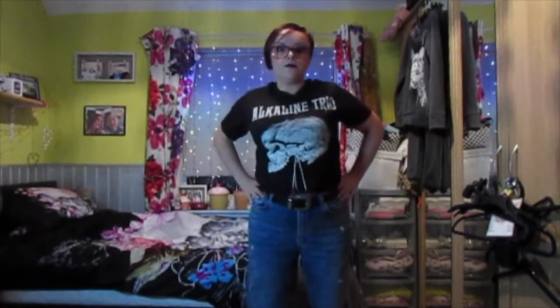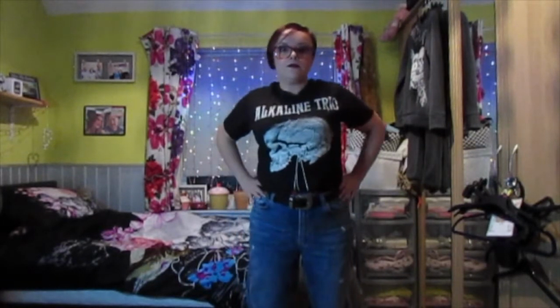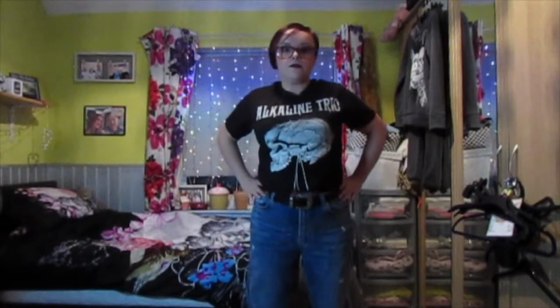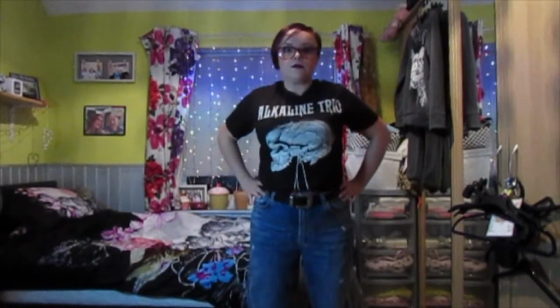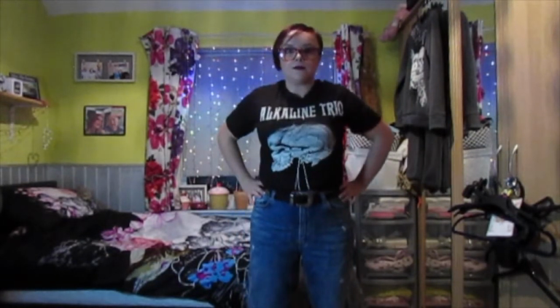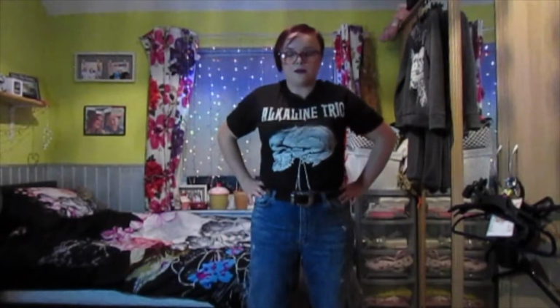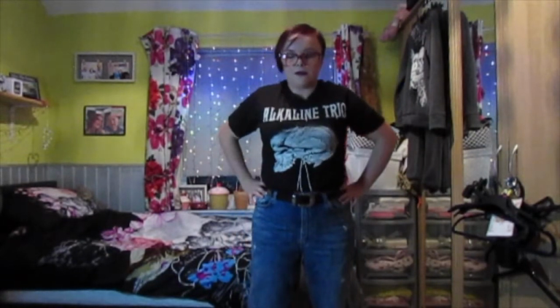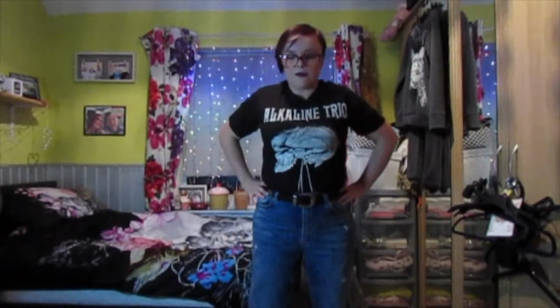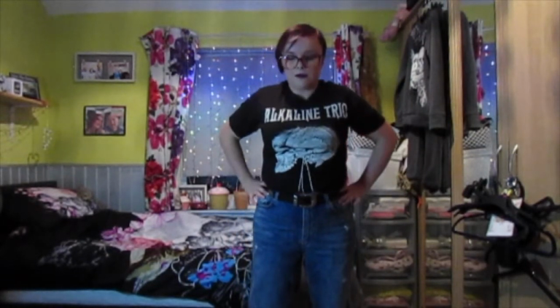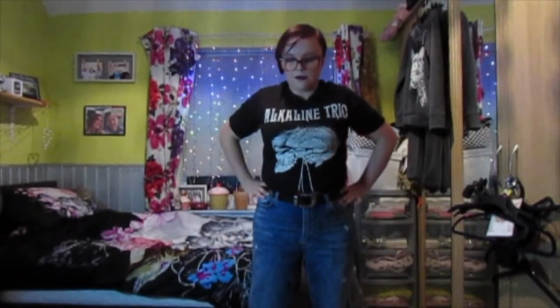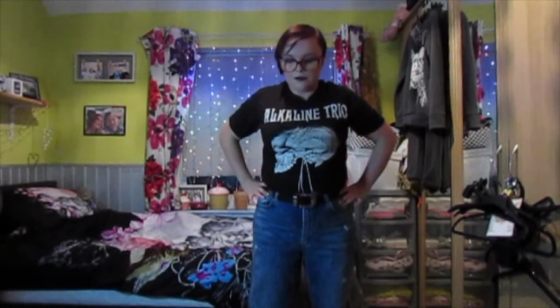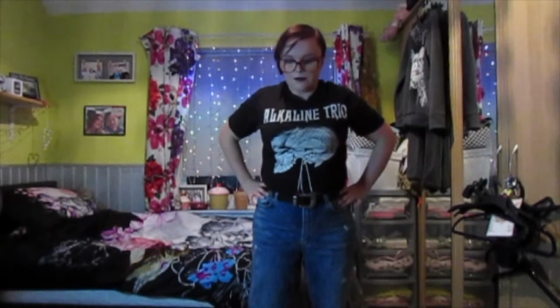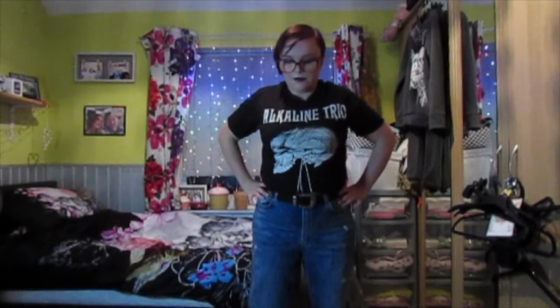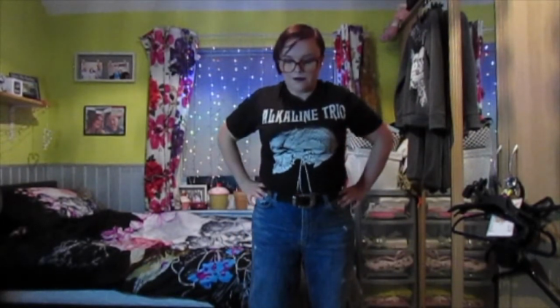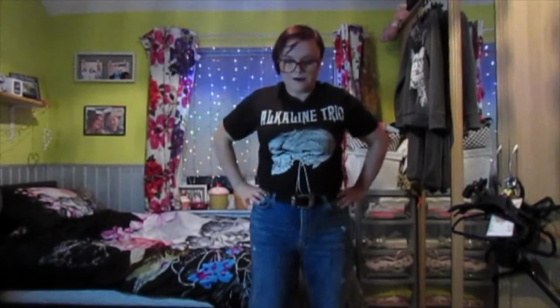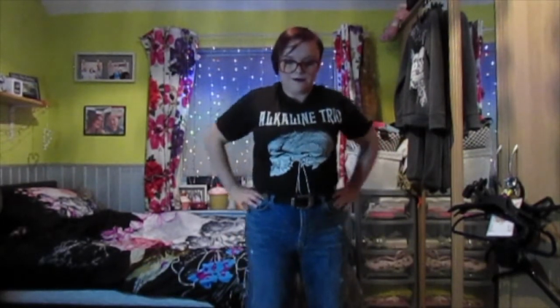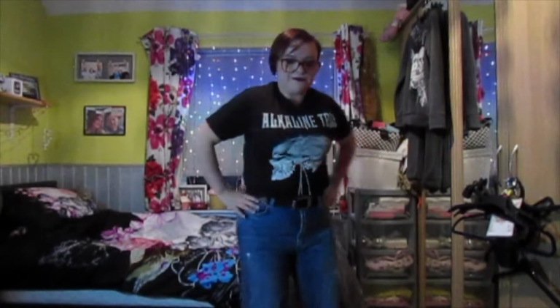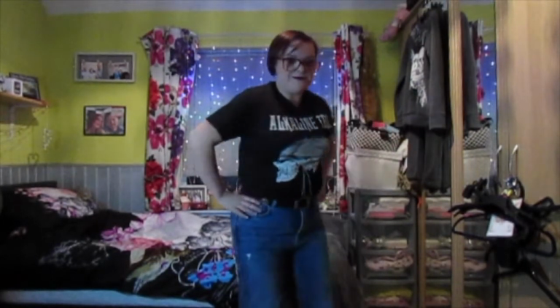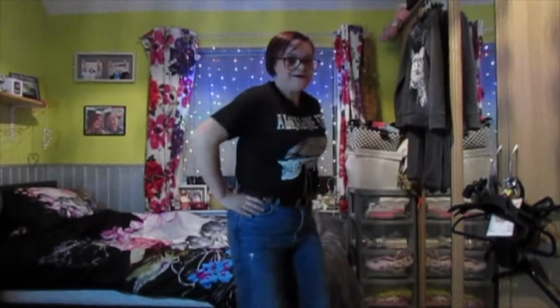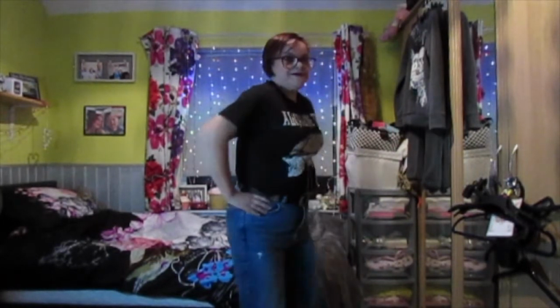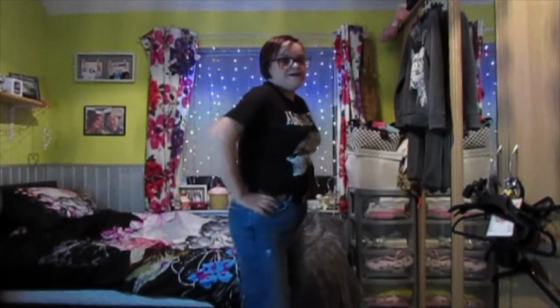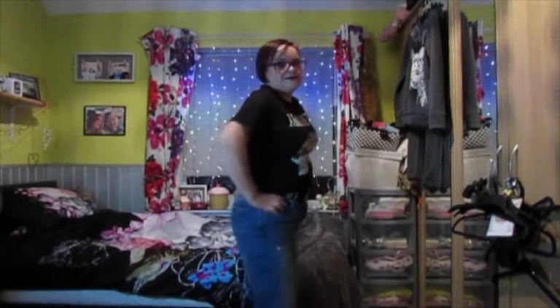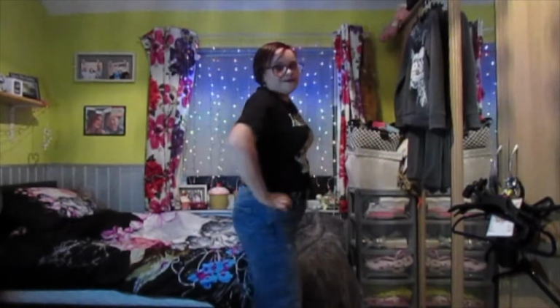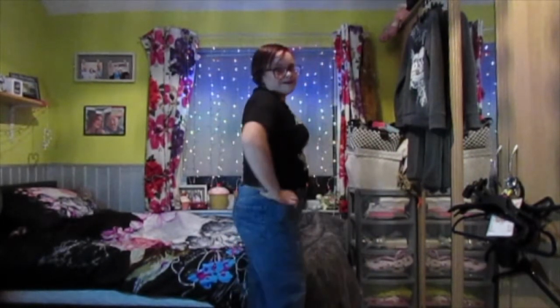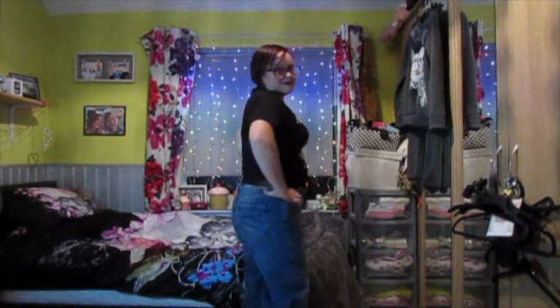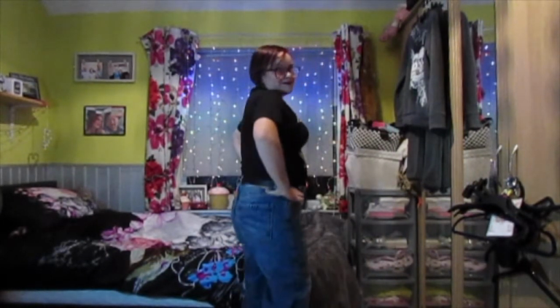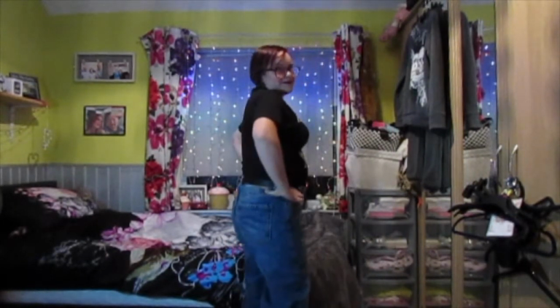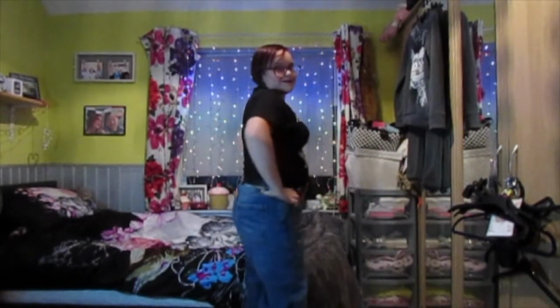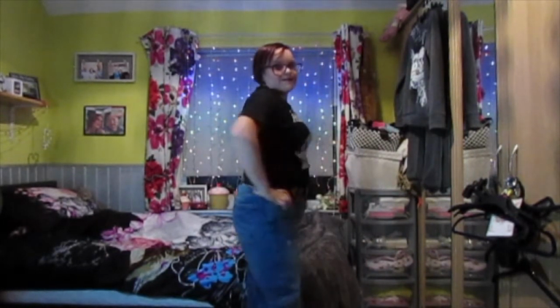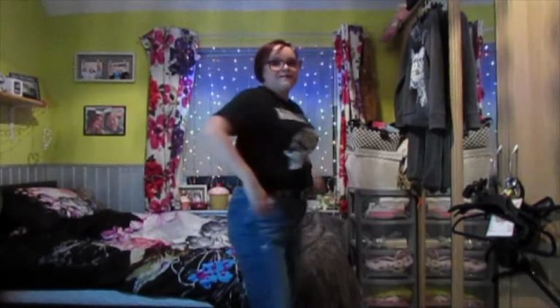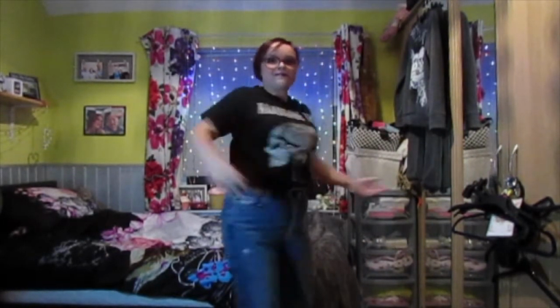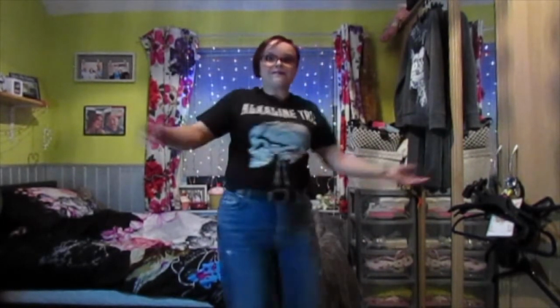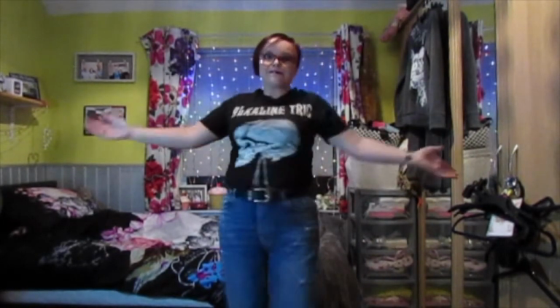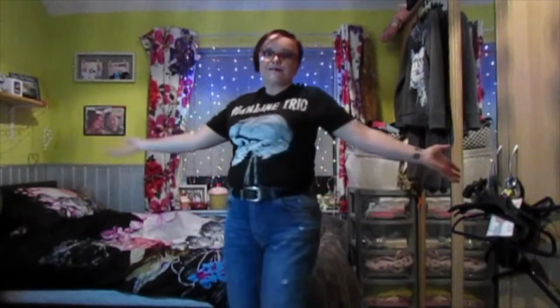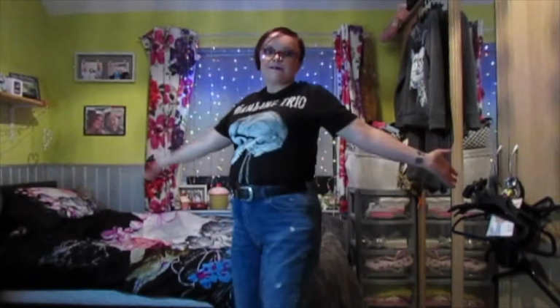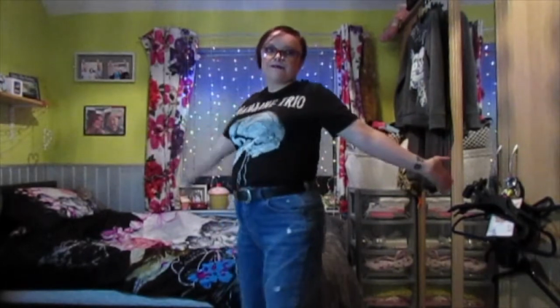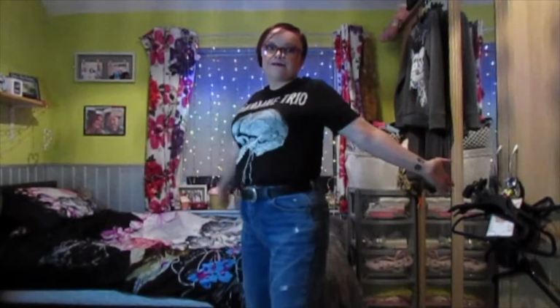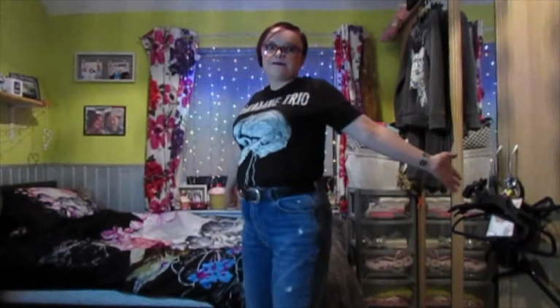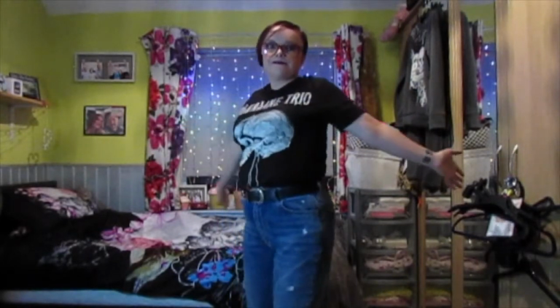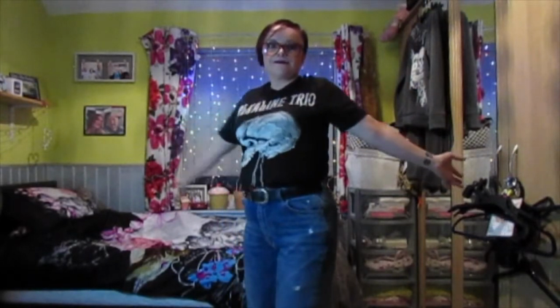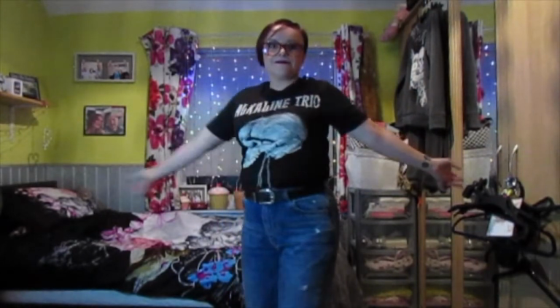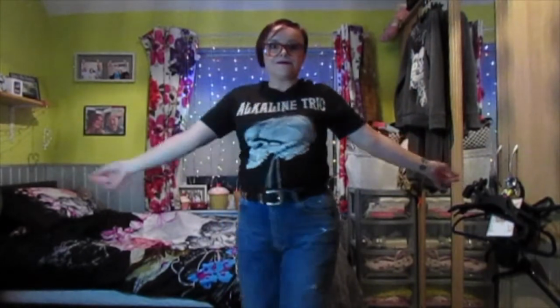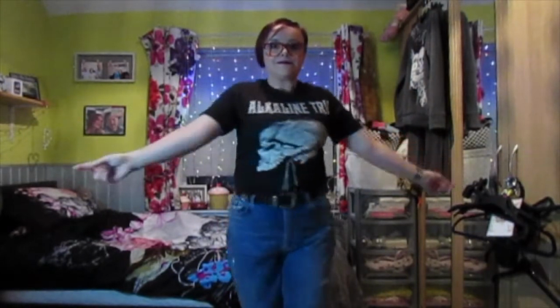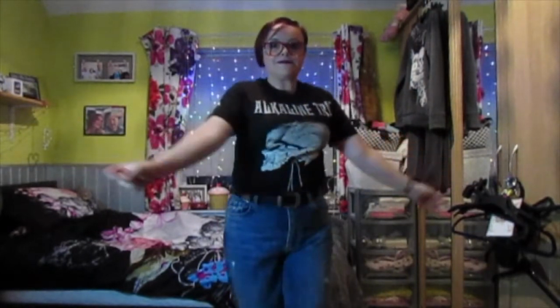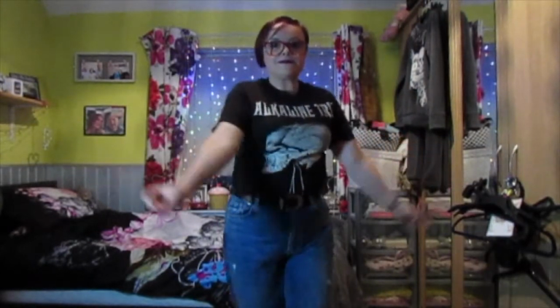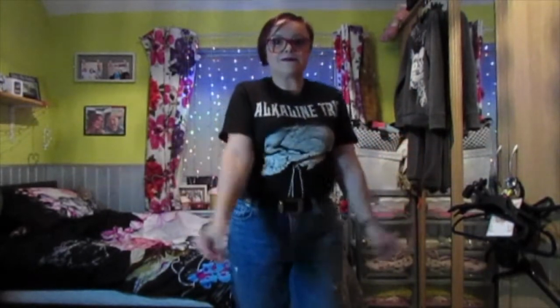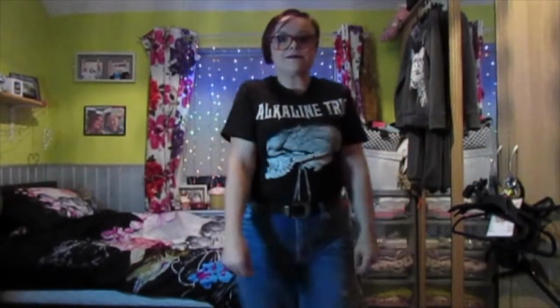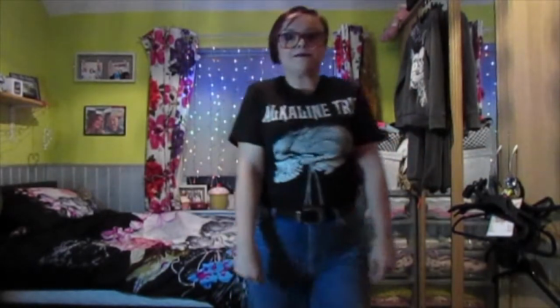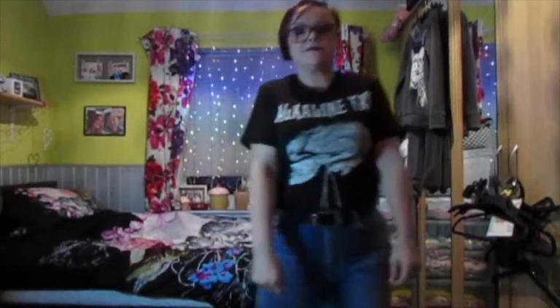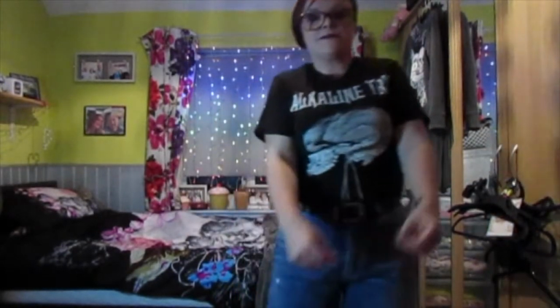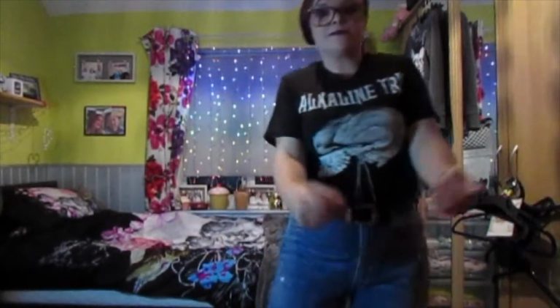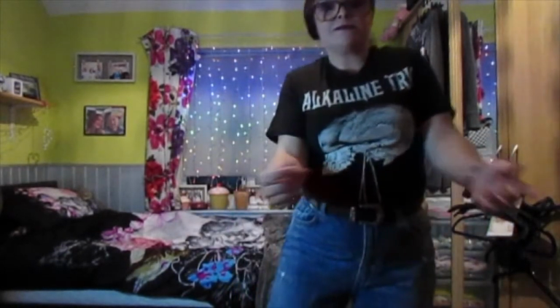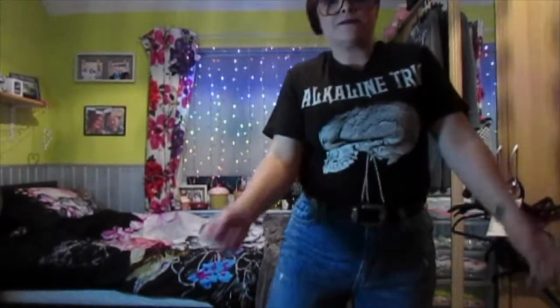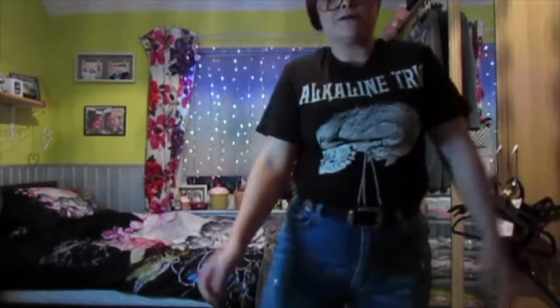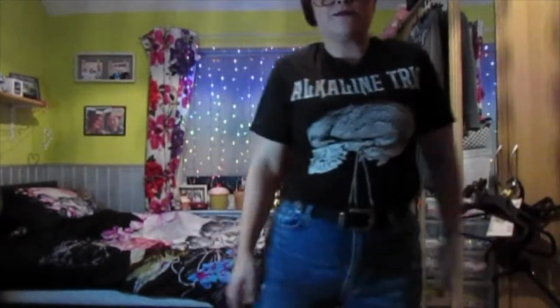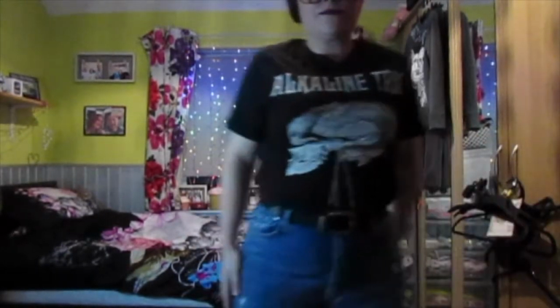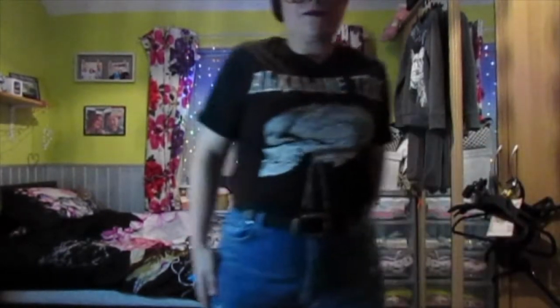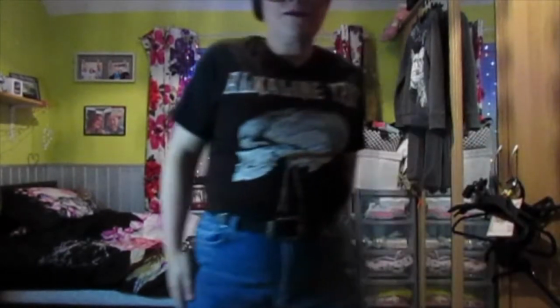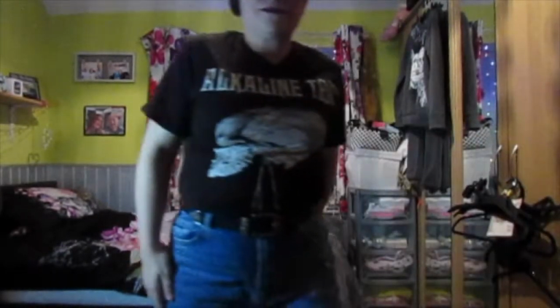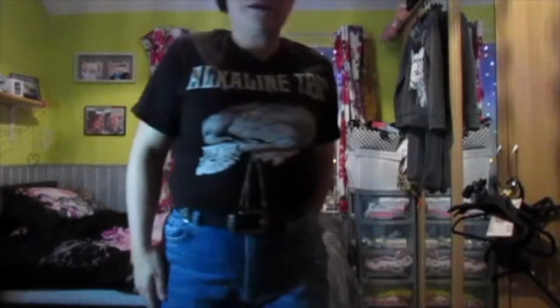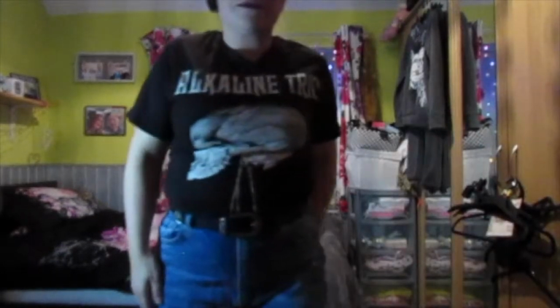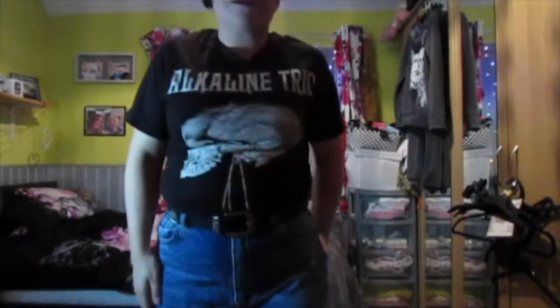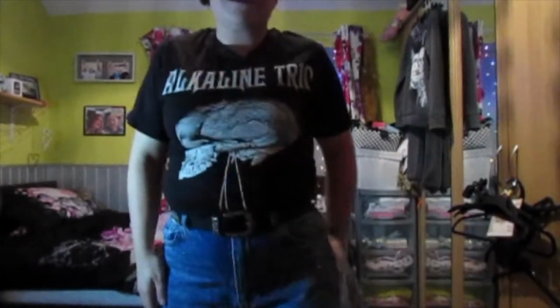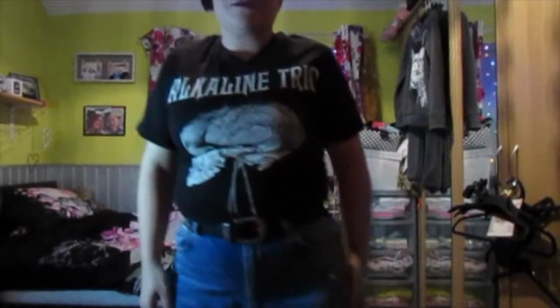What you can't see in this clip is my dog Sasha trying to attack me — hence my laughing.